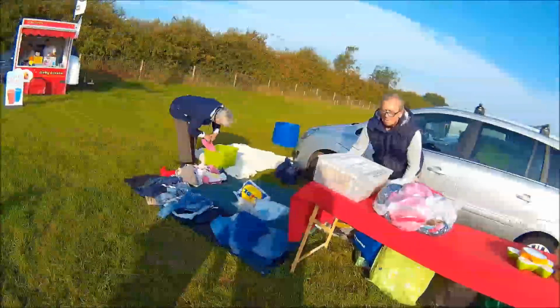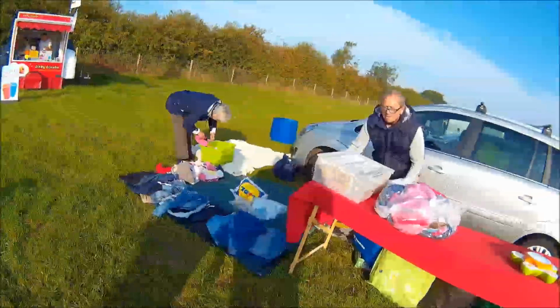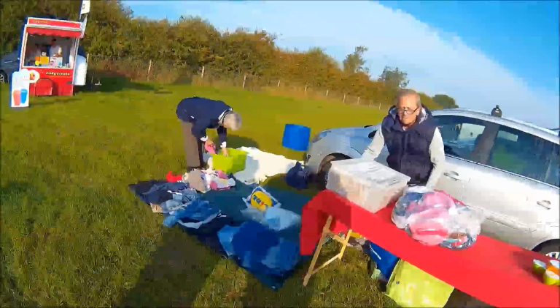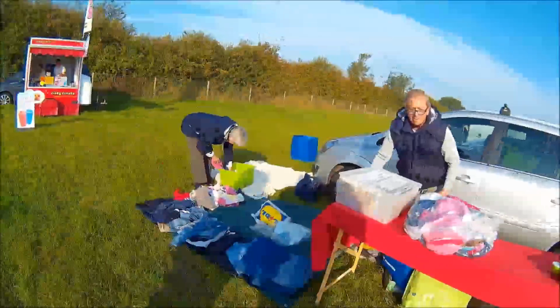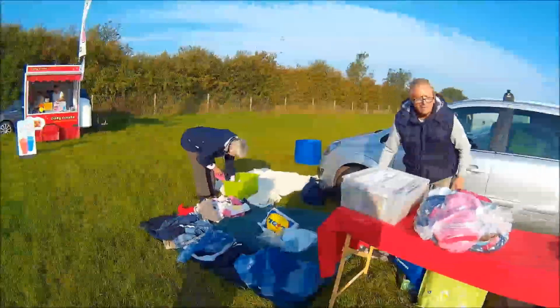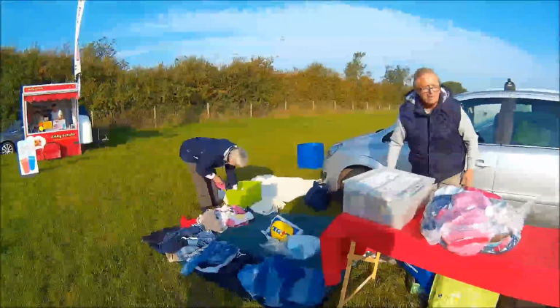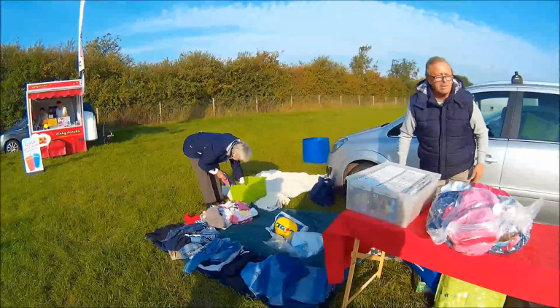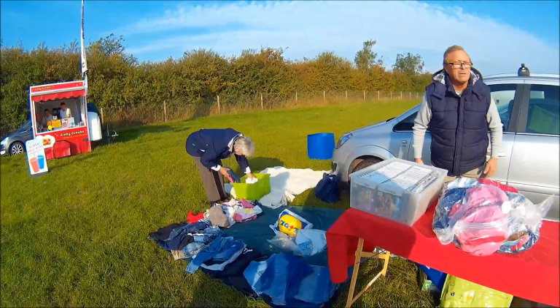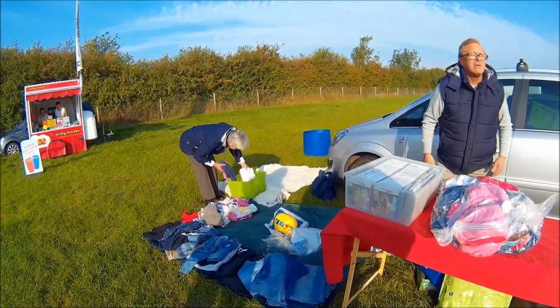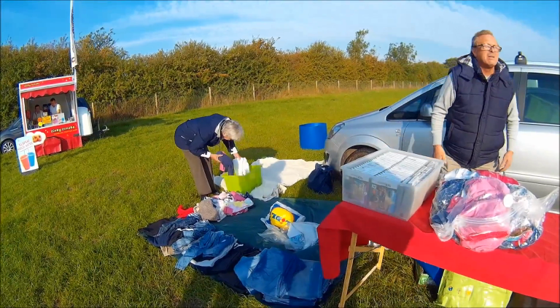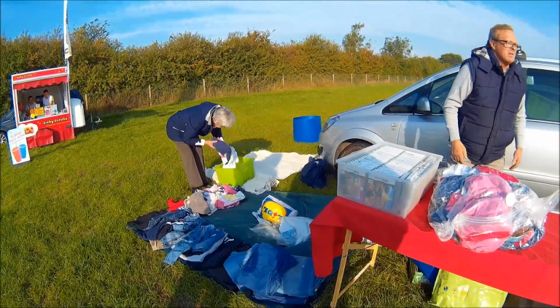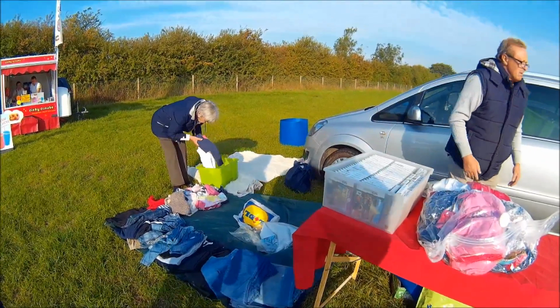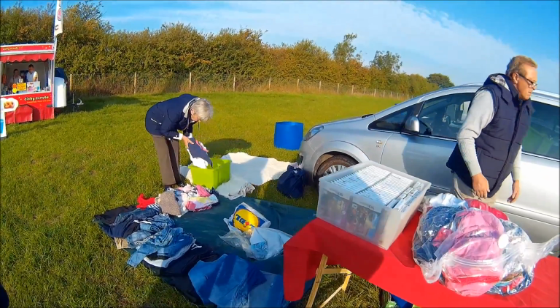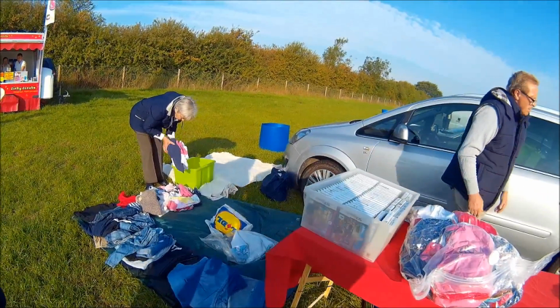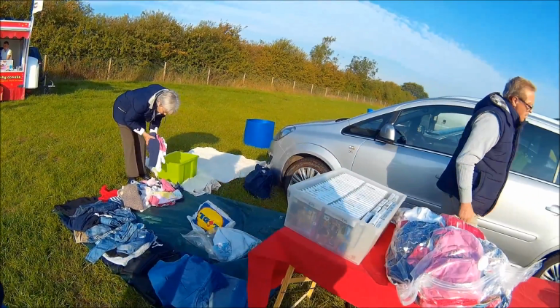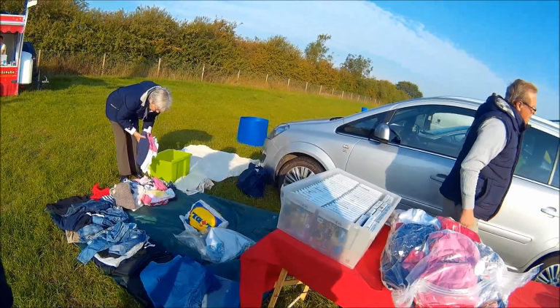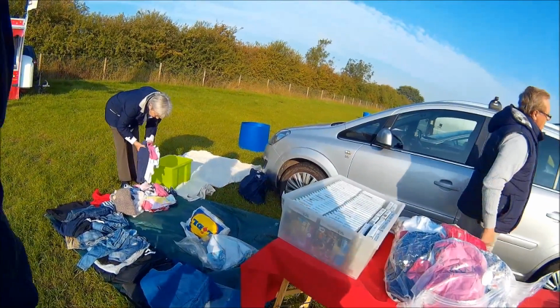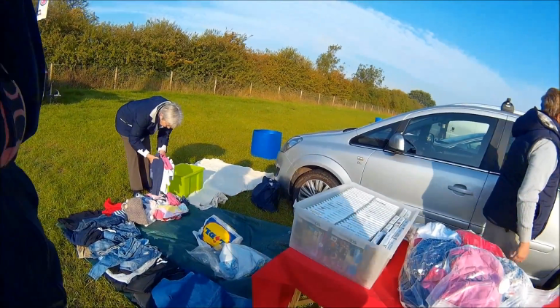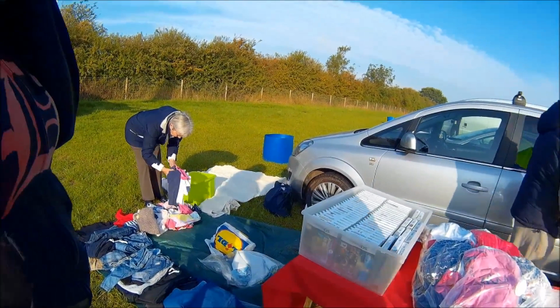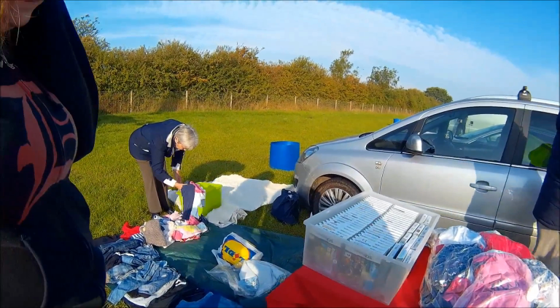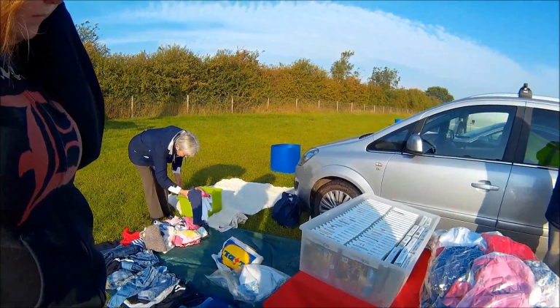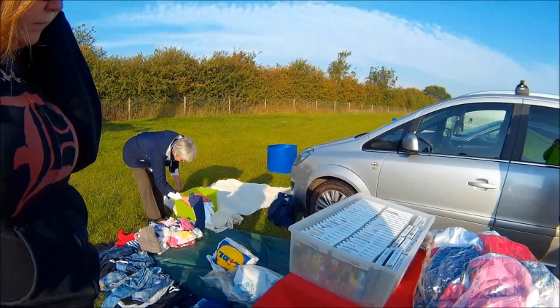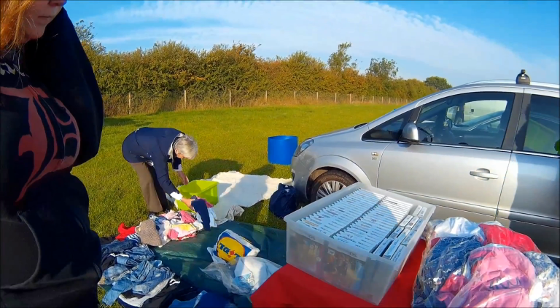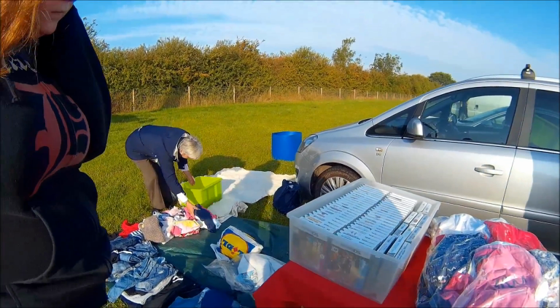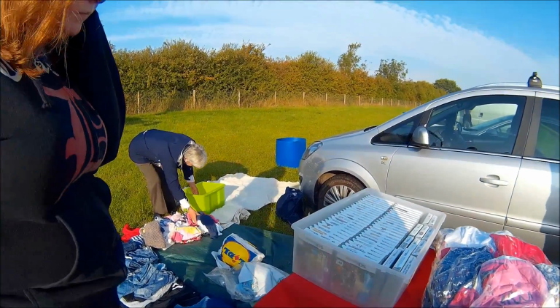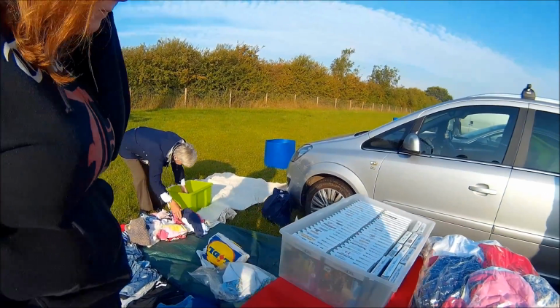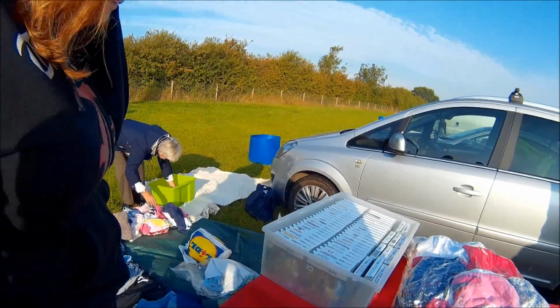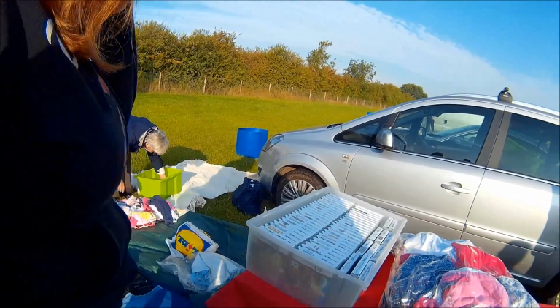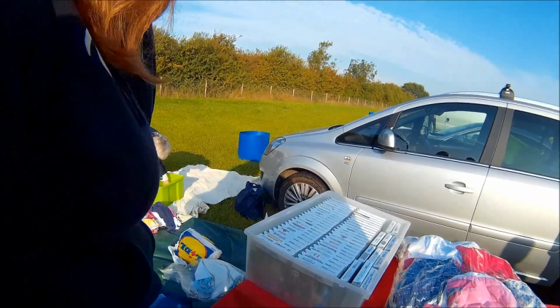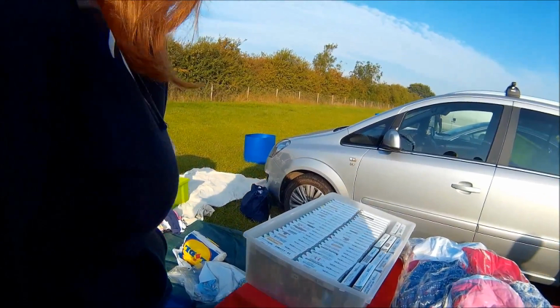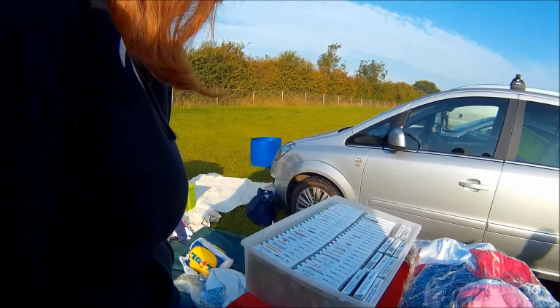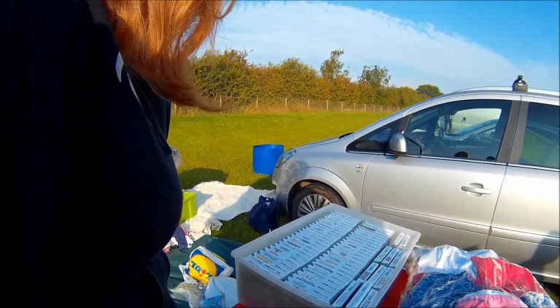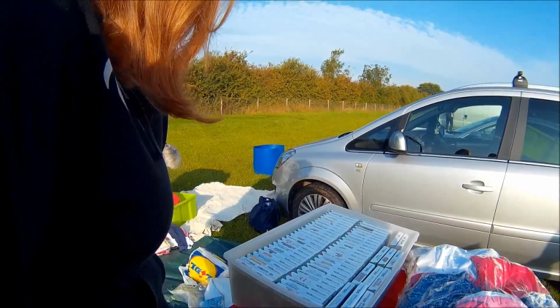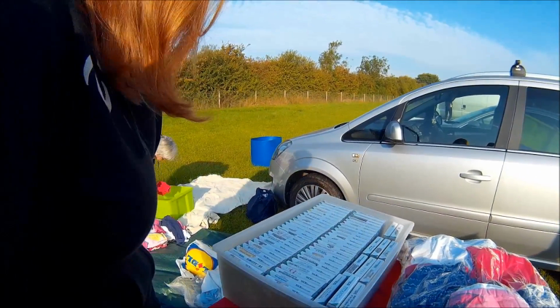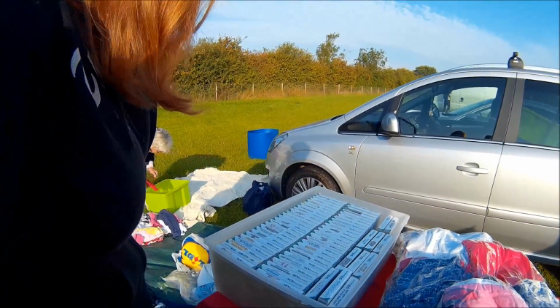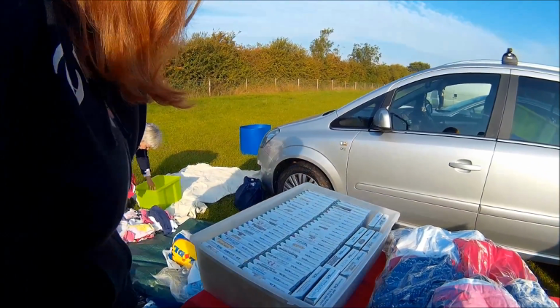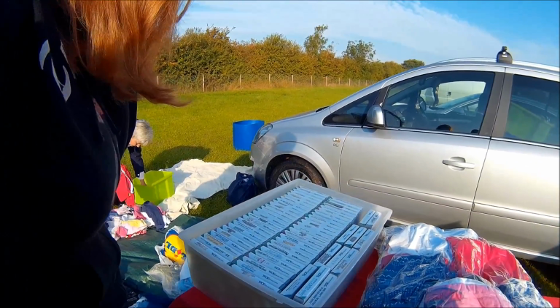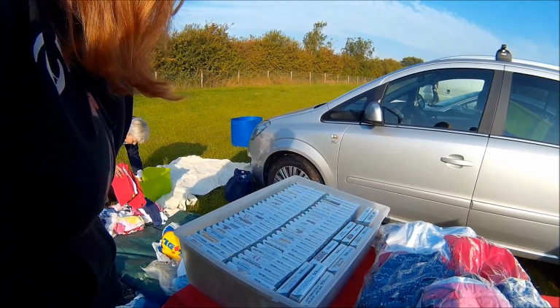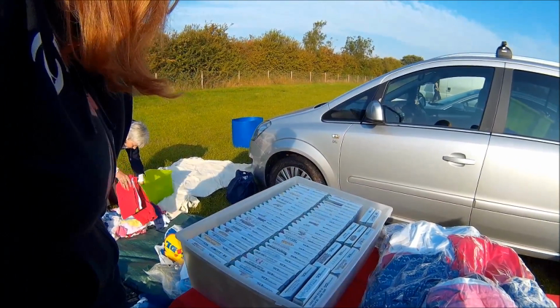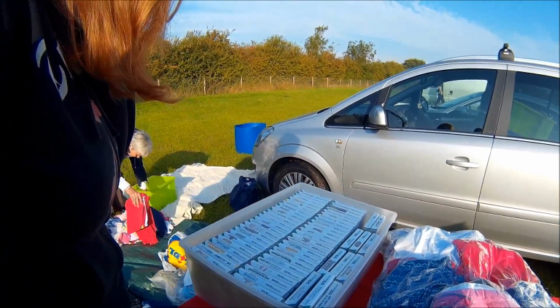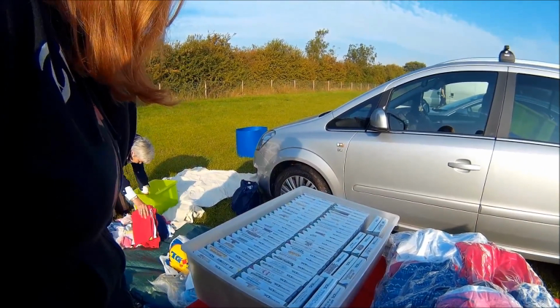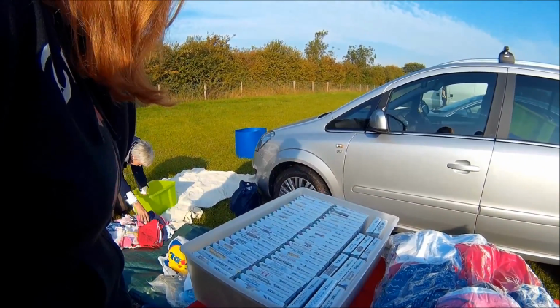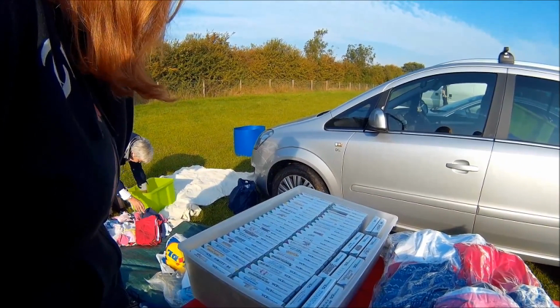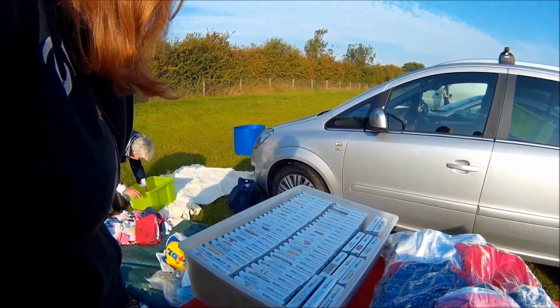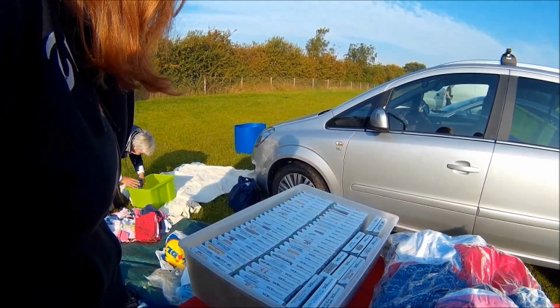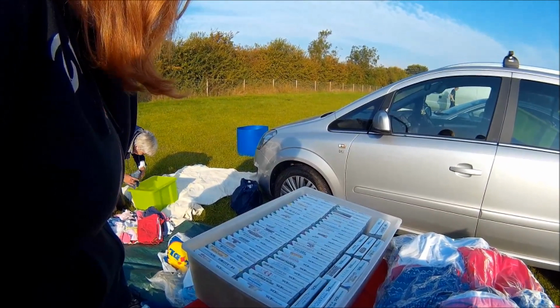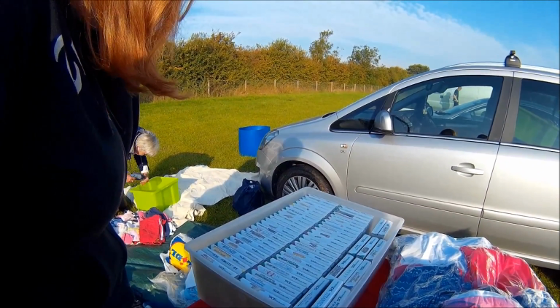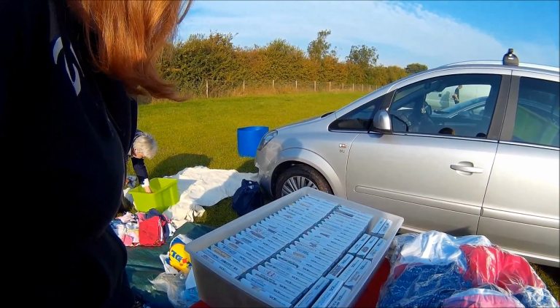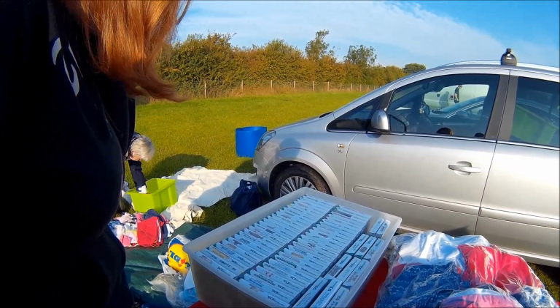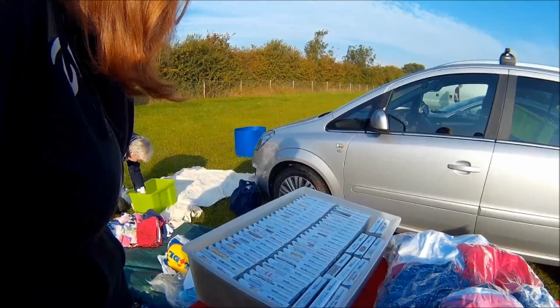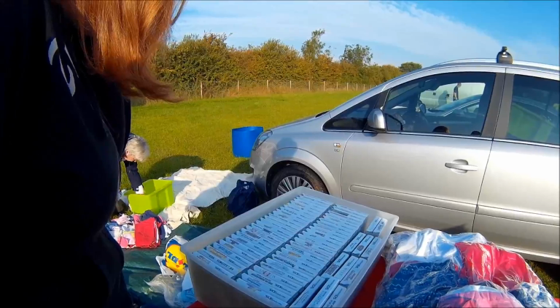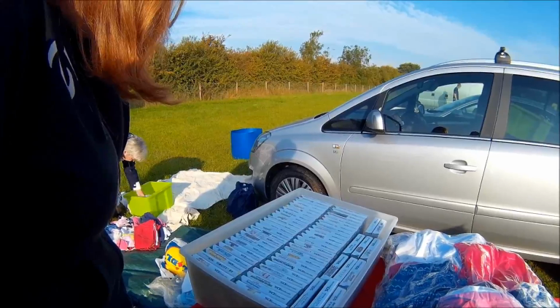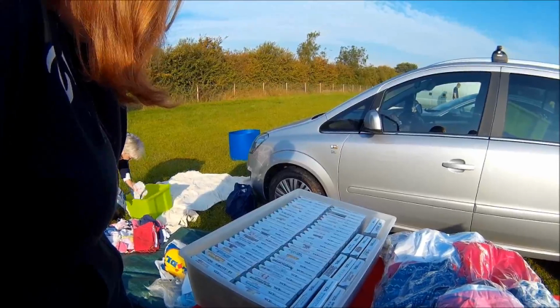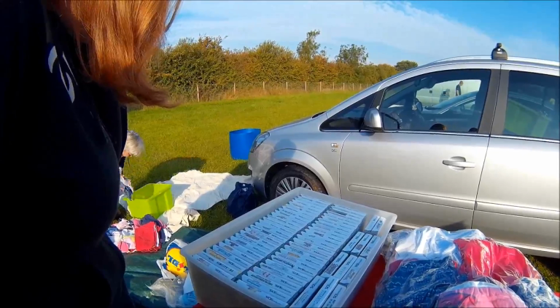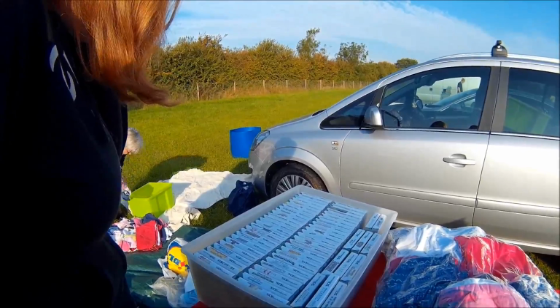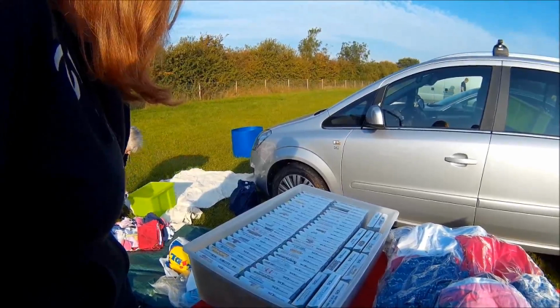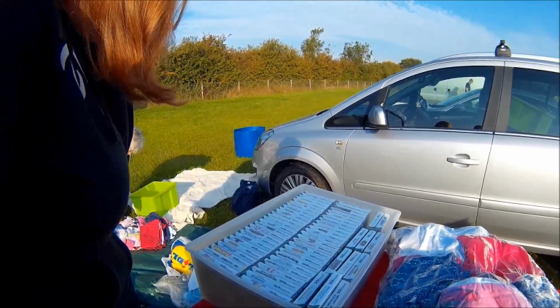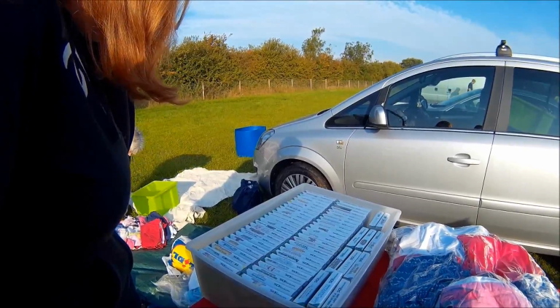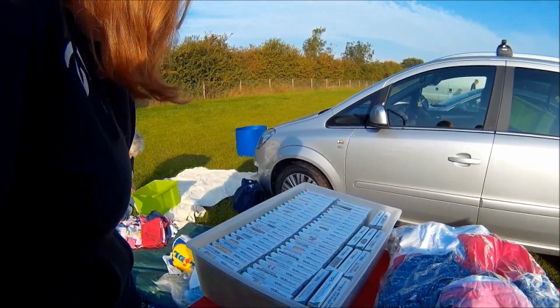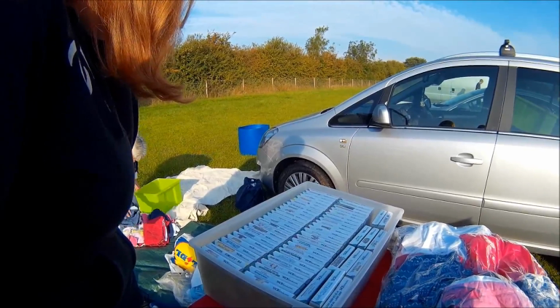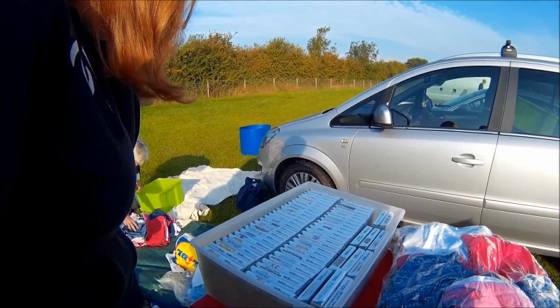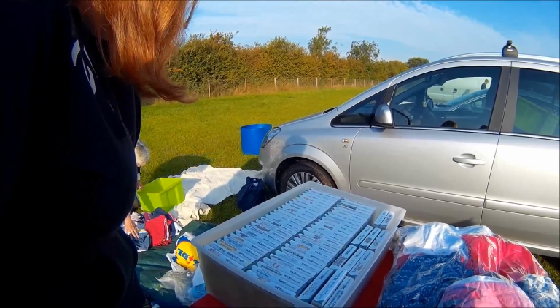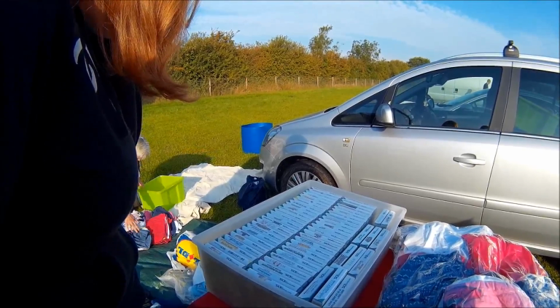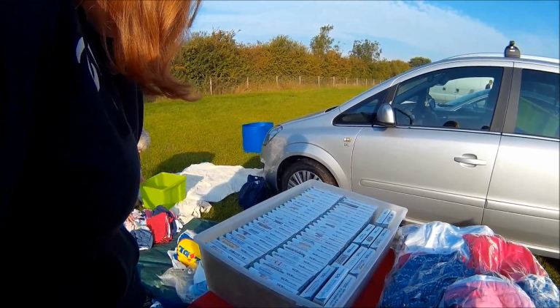Boxed DS games — all rubbish, the usual stuff you see like My Little Pony and things like that. Nothing worth picking up so we left those behind.